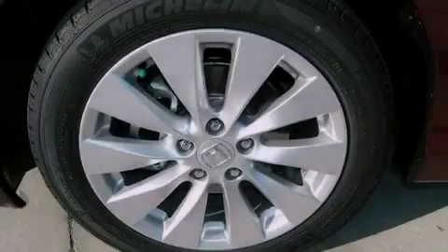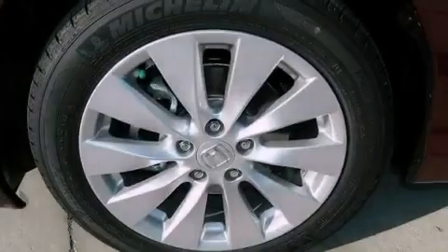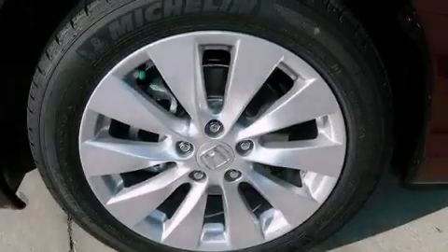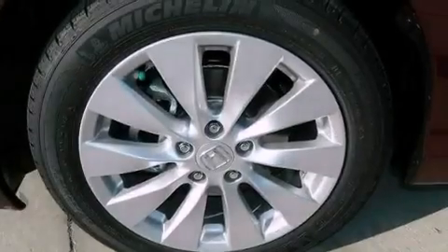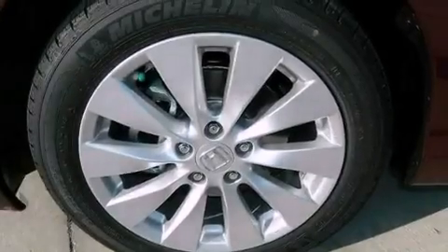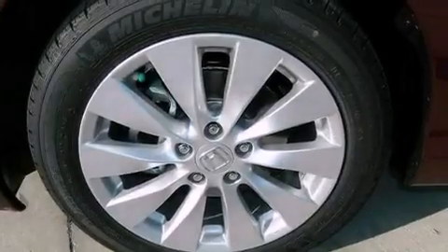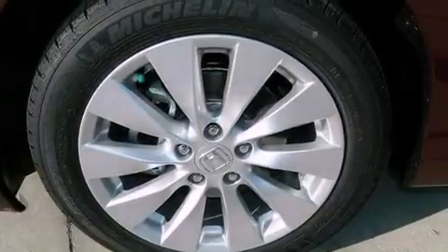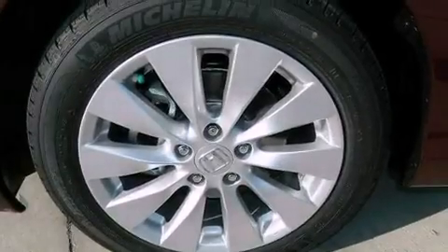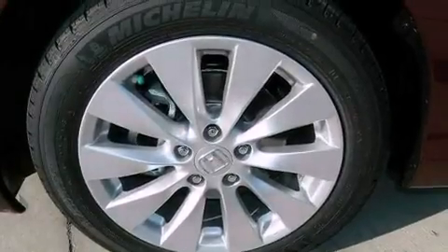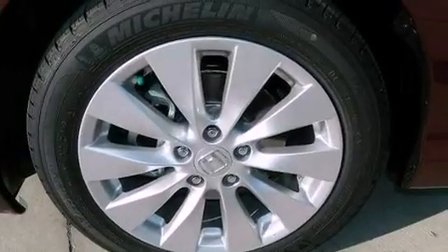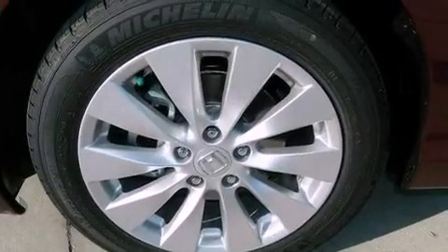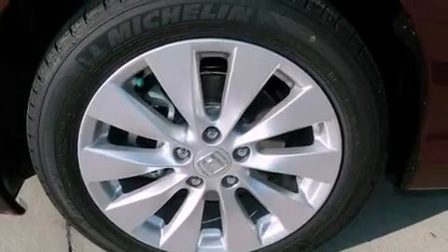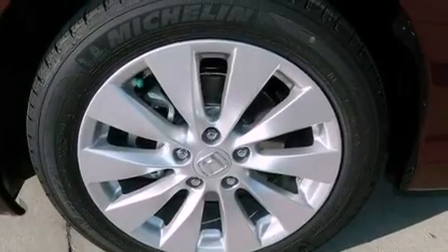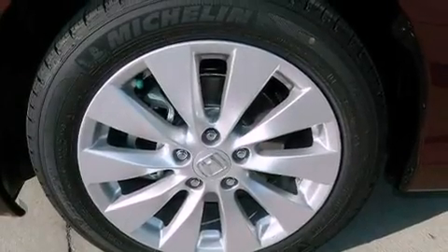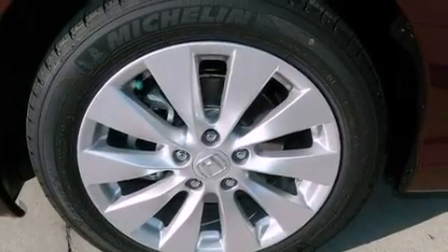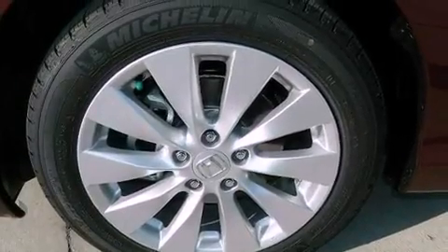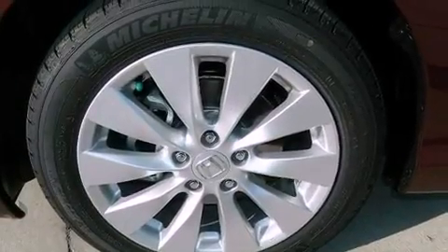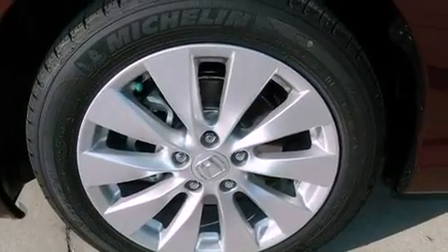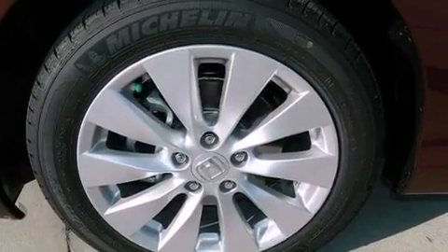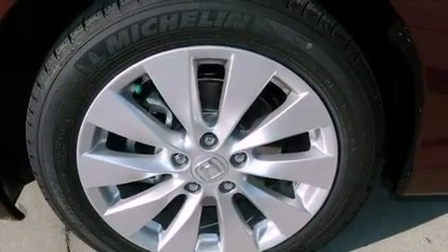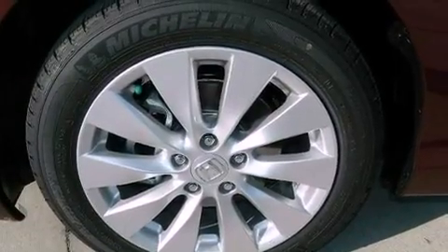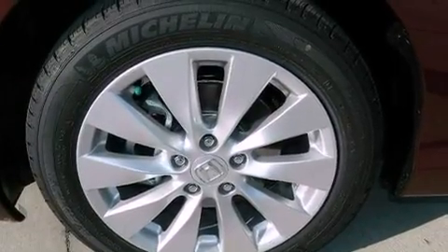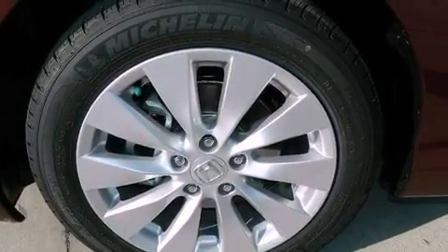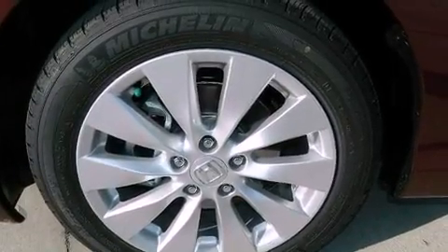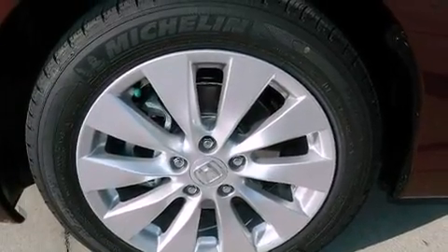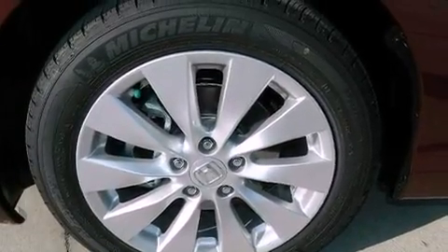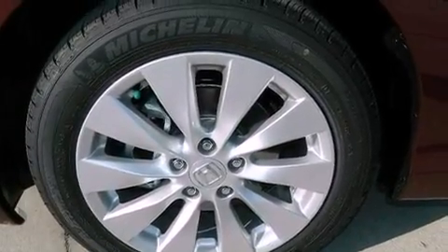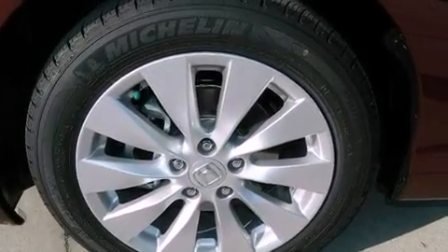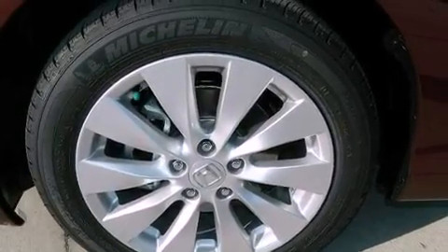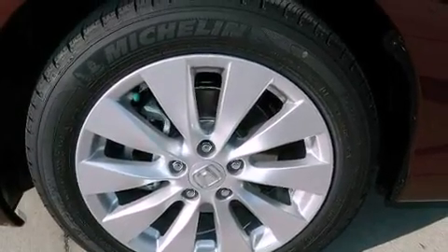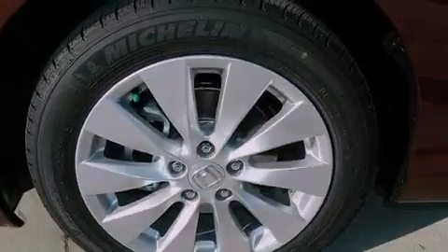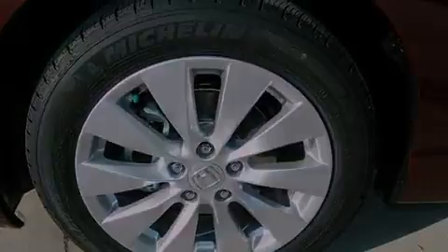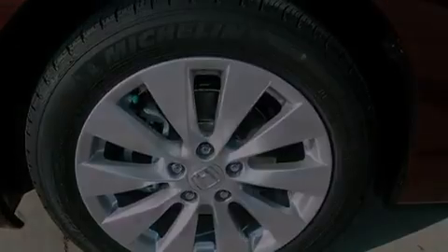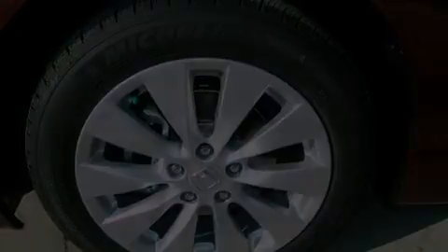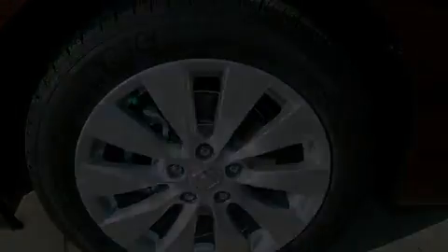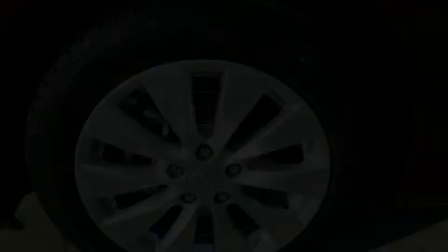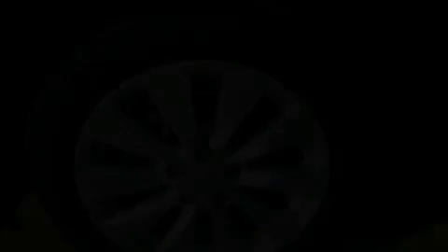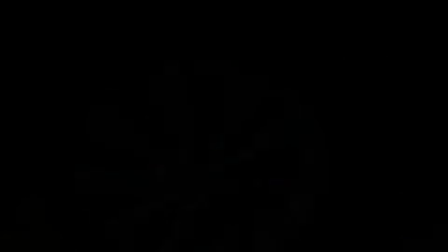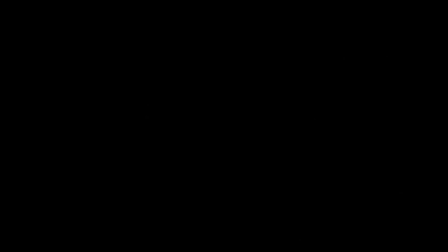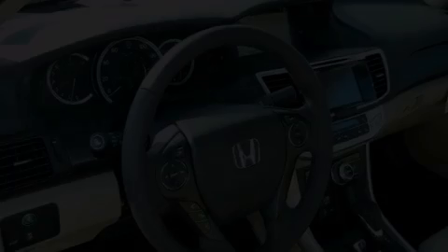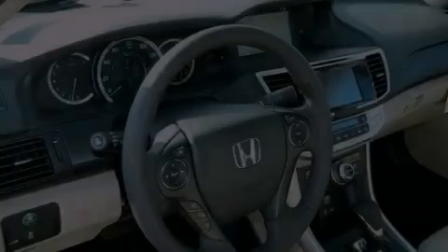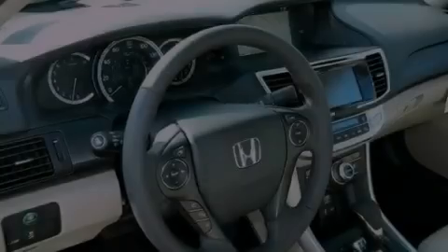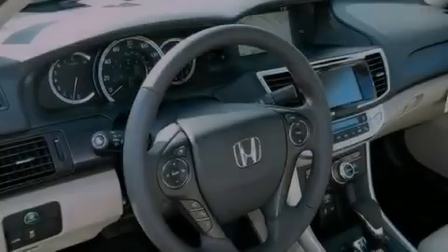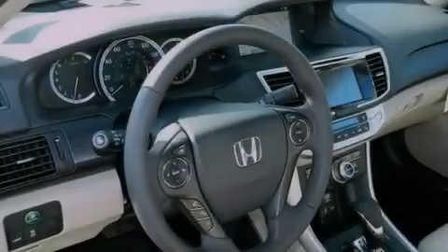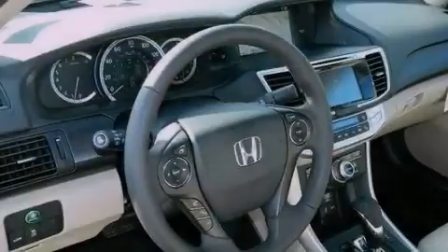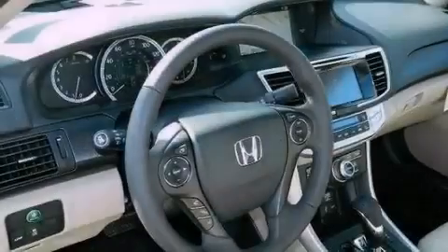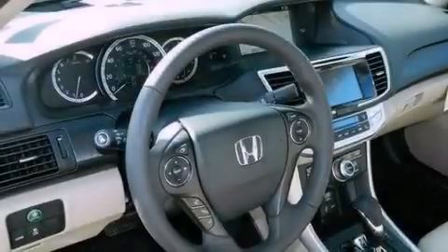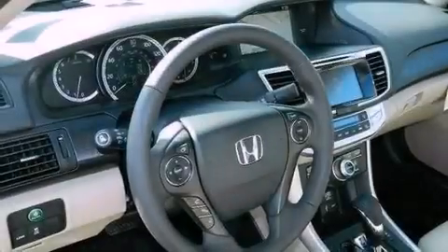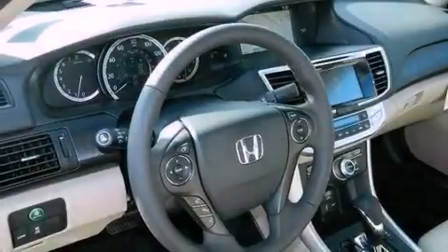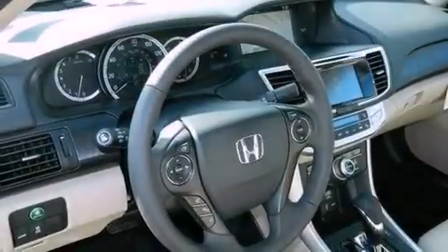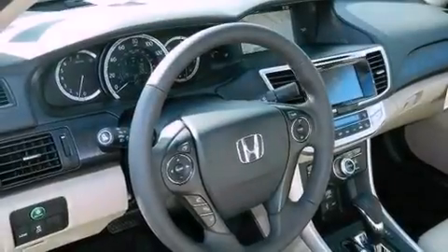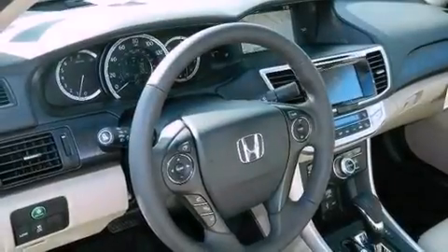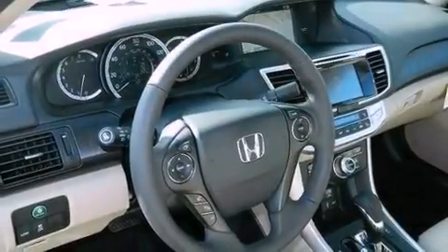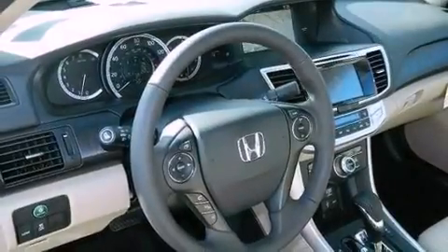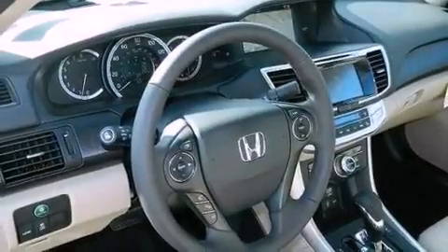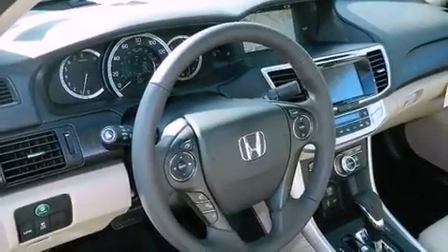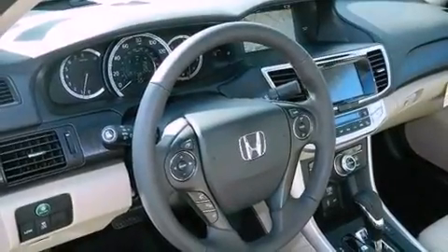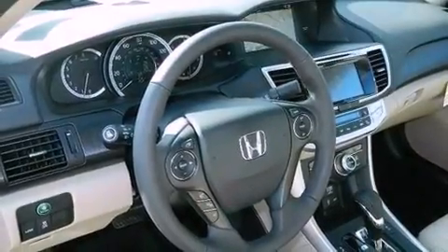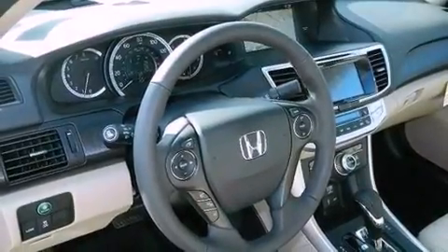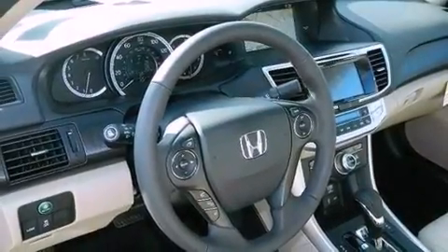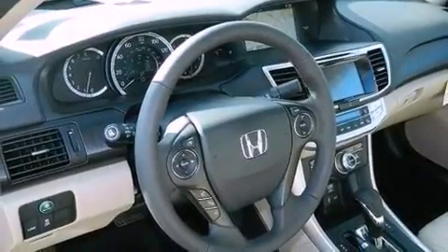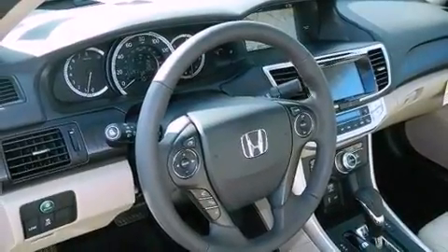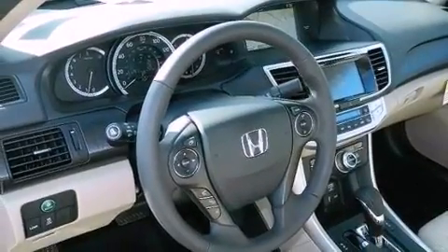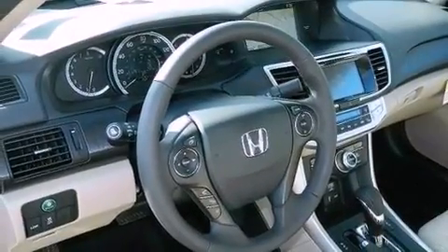Hill start assist, a premium audio system, XM satellite radio, and a tire pressure monitoring system.